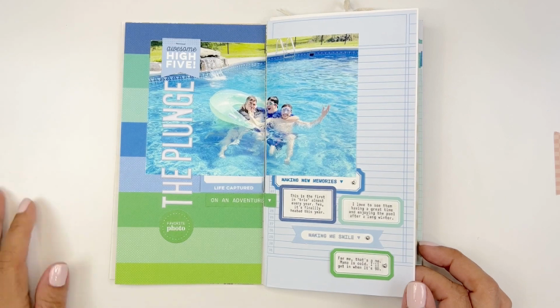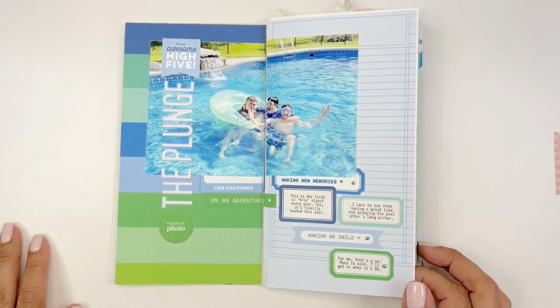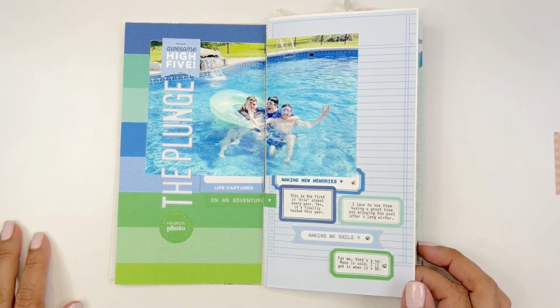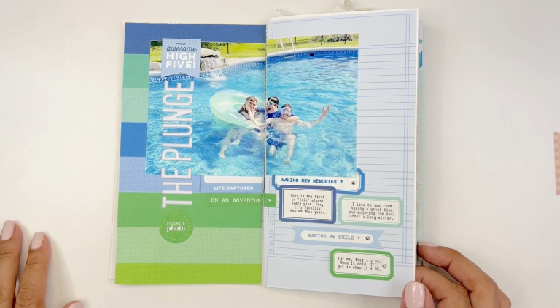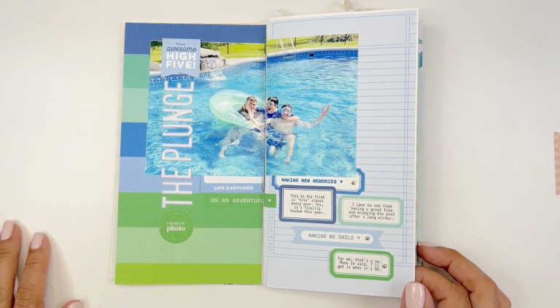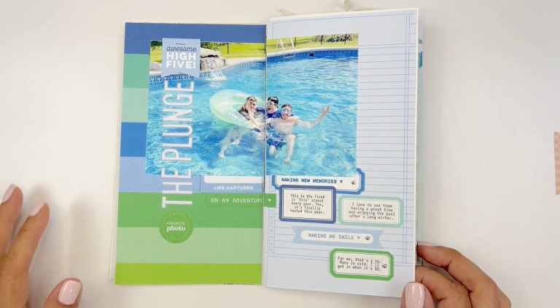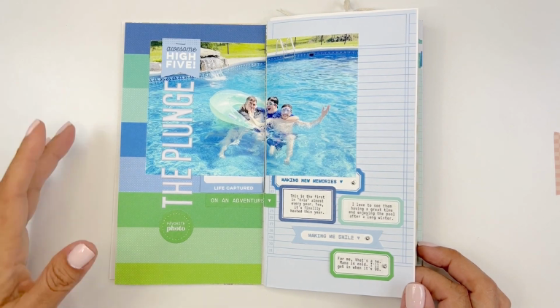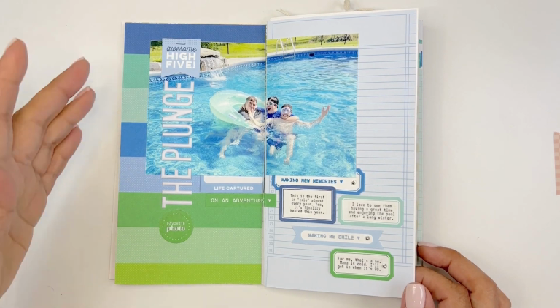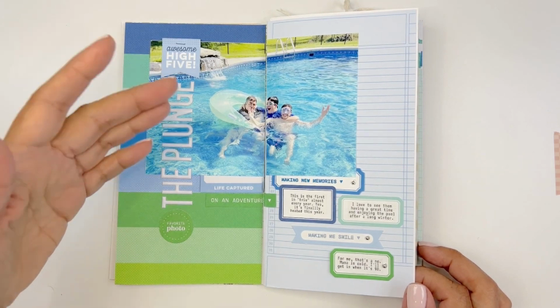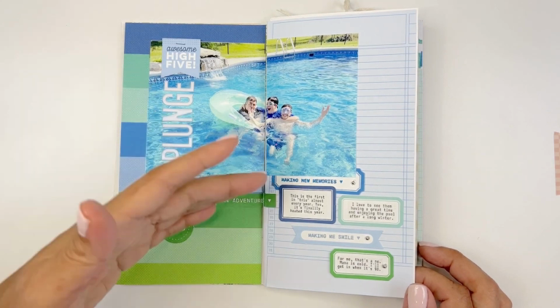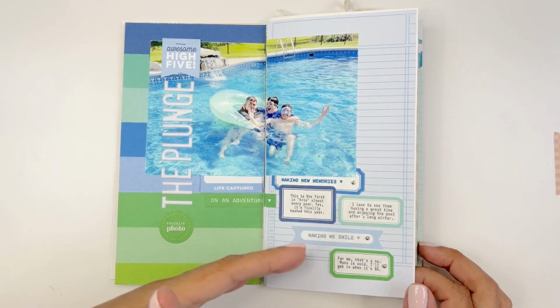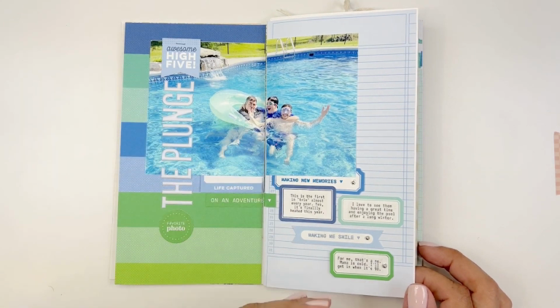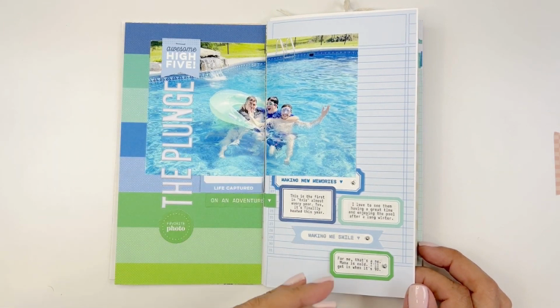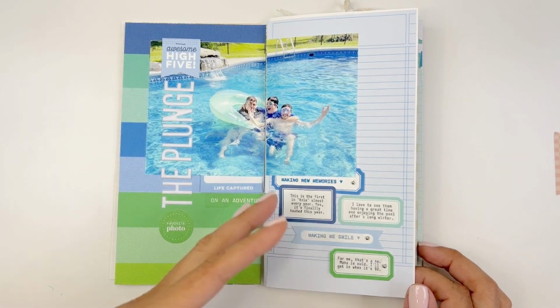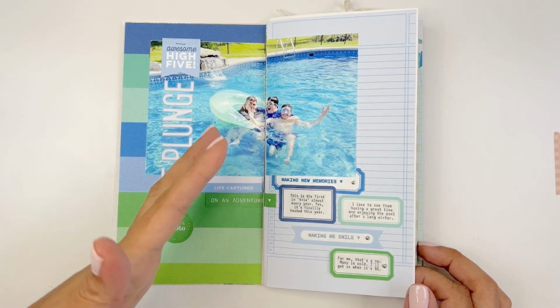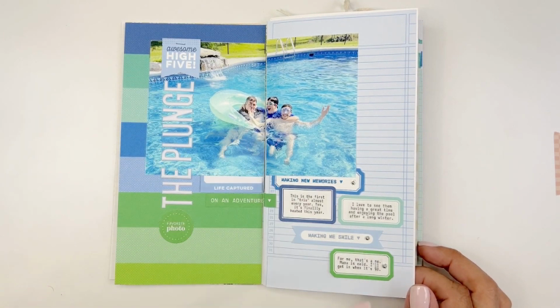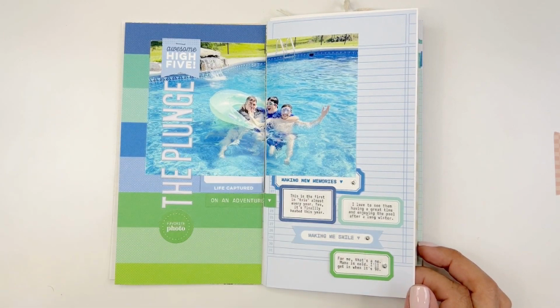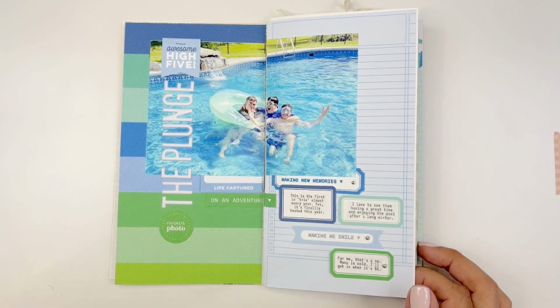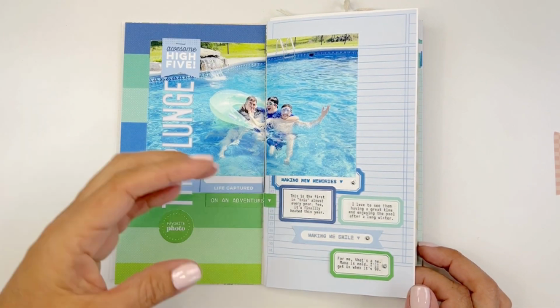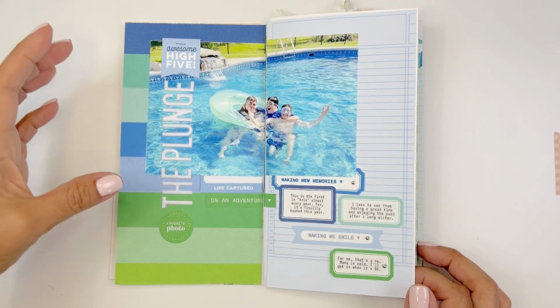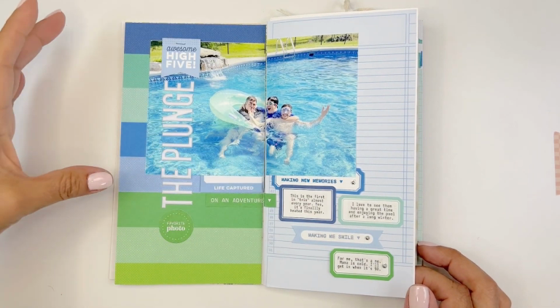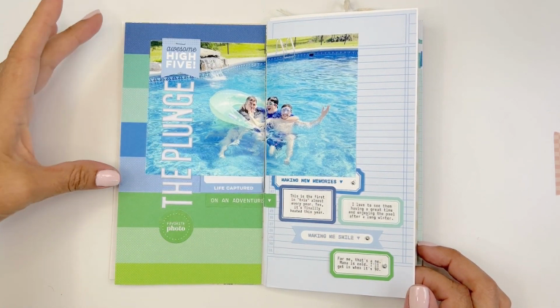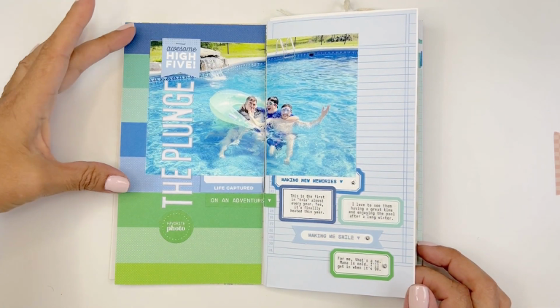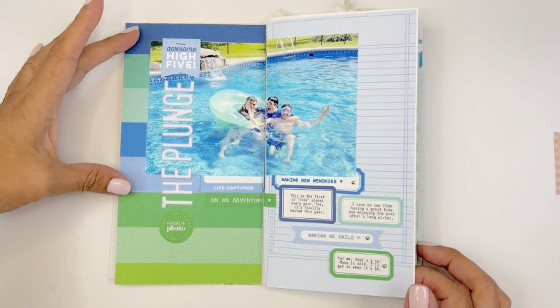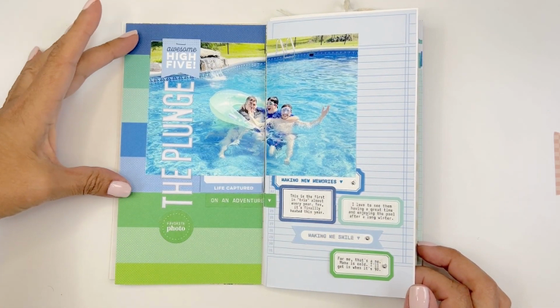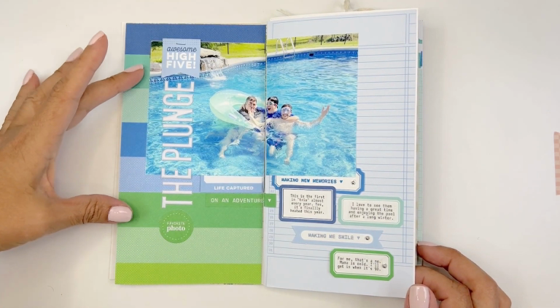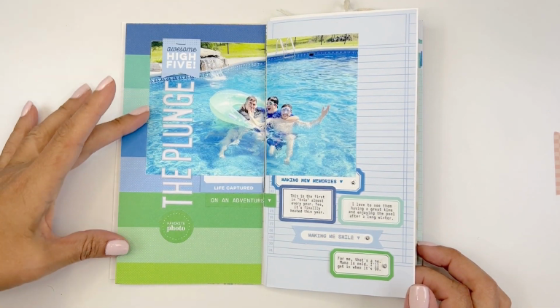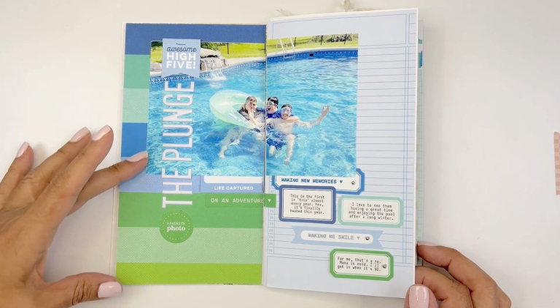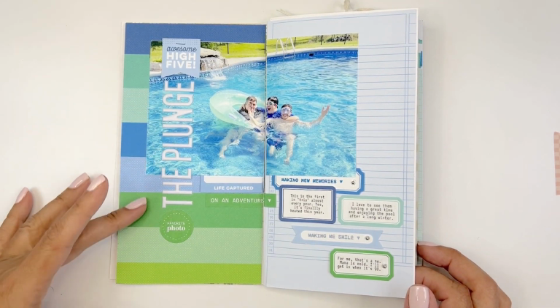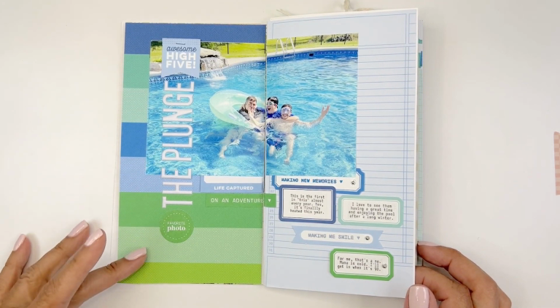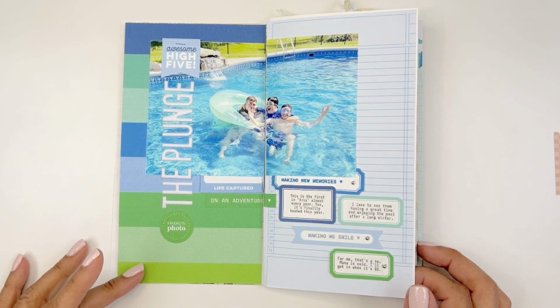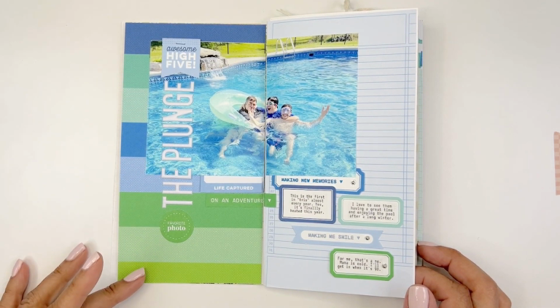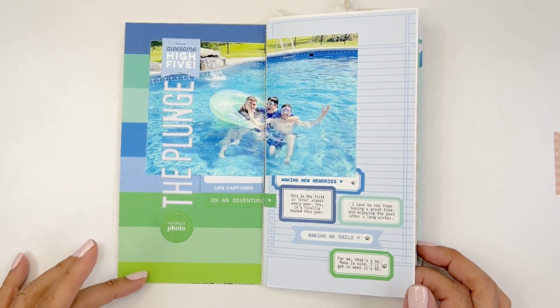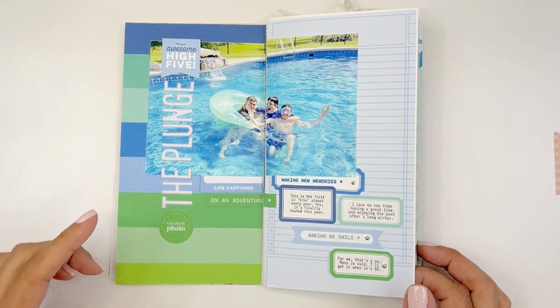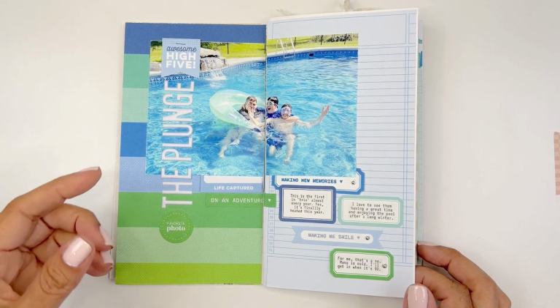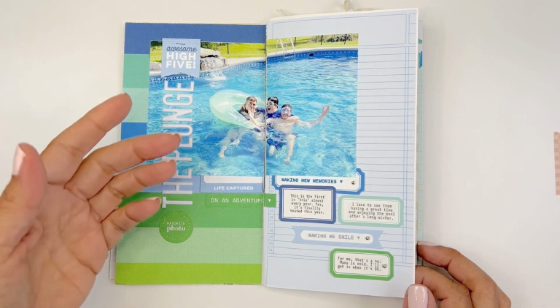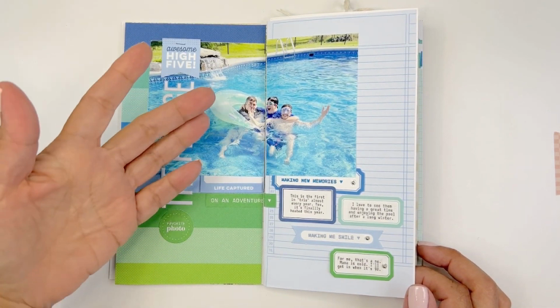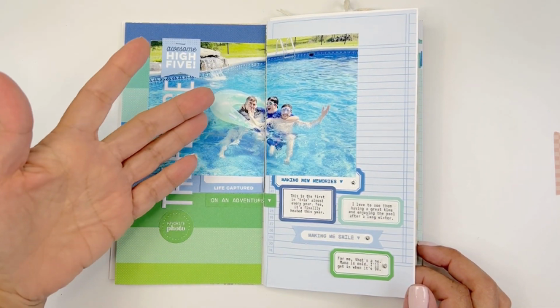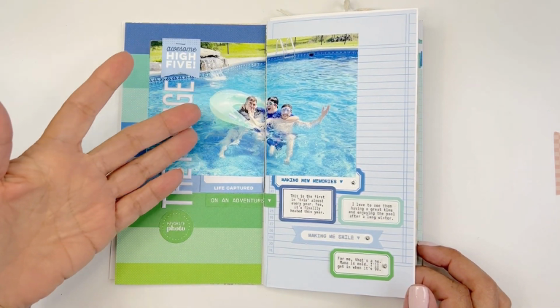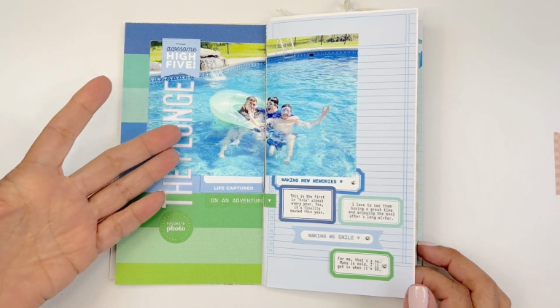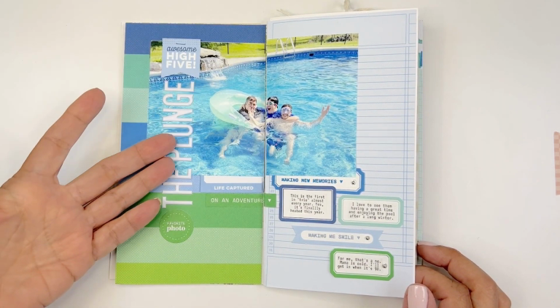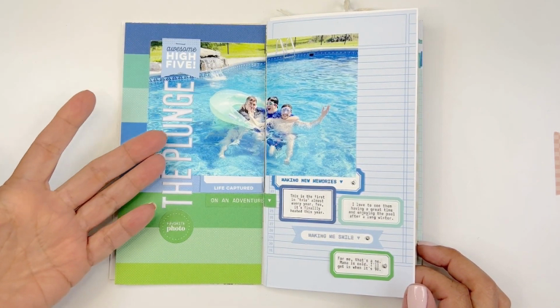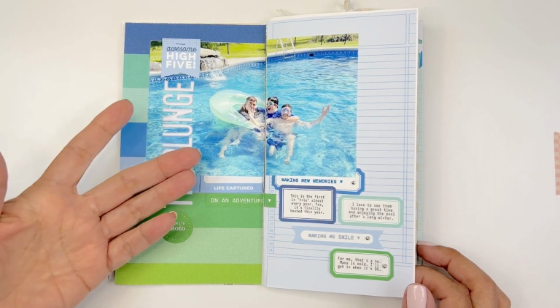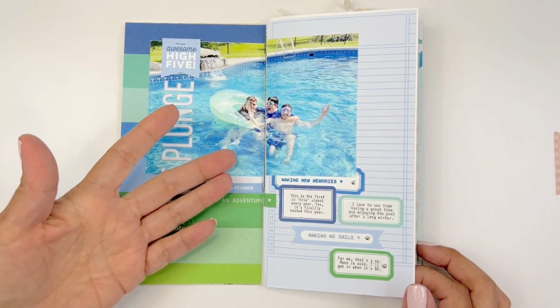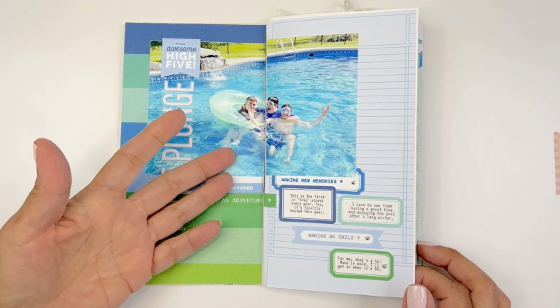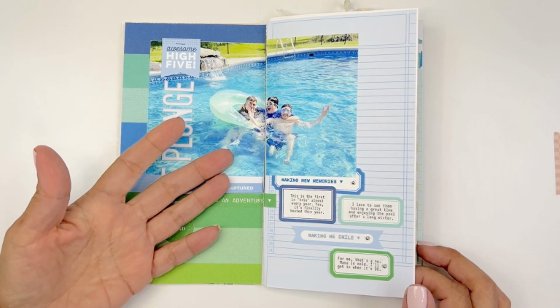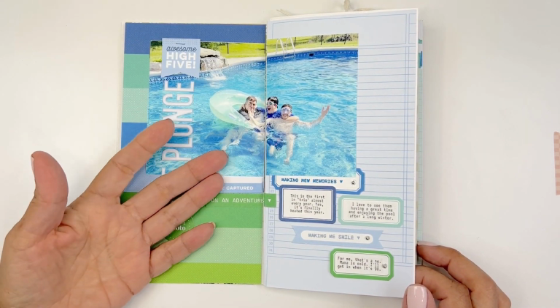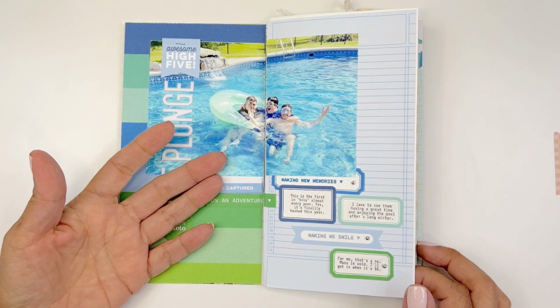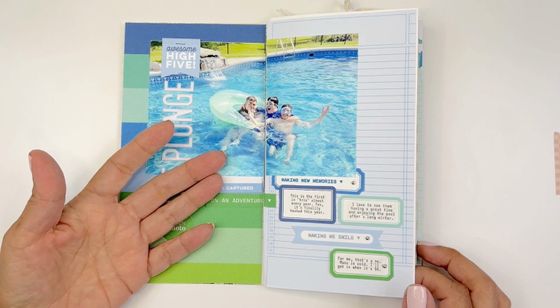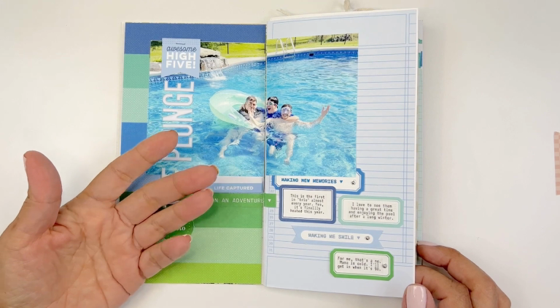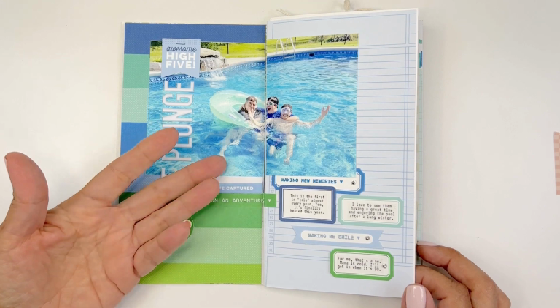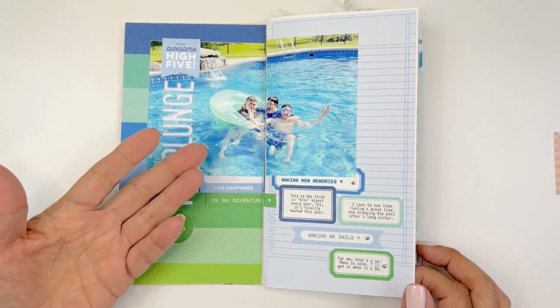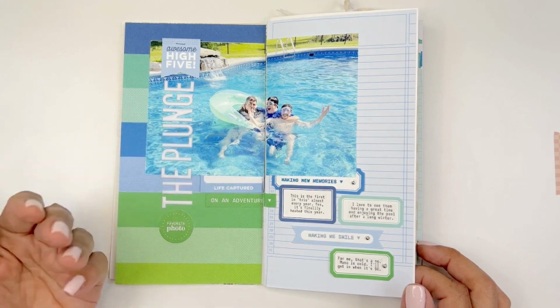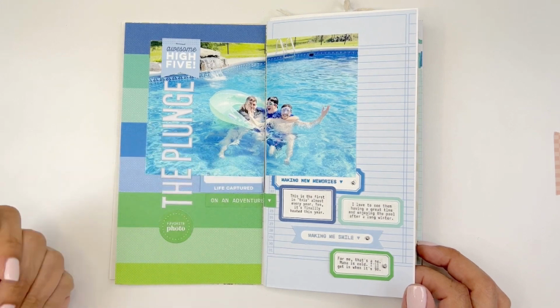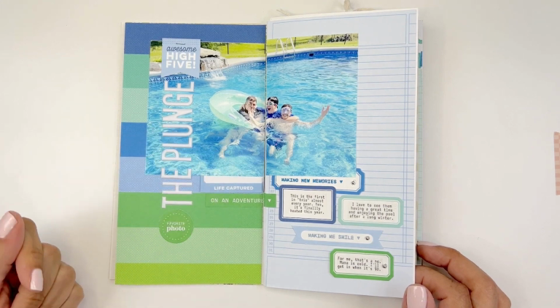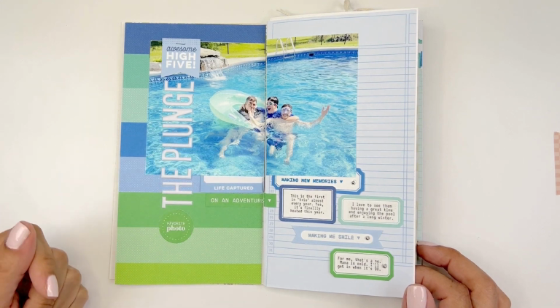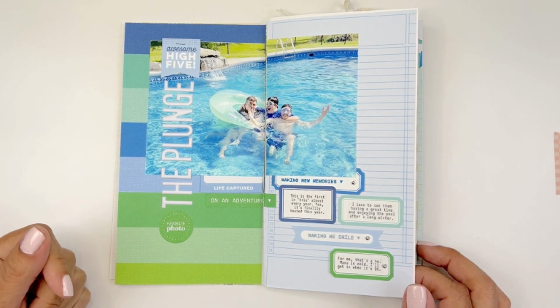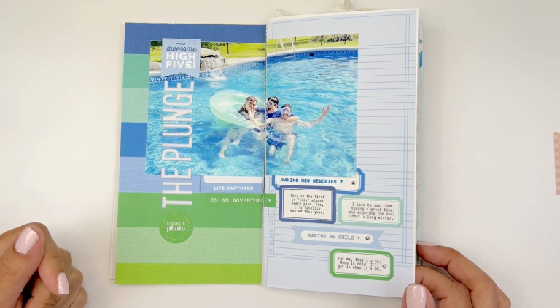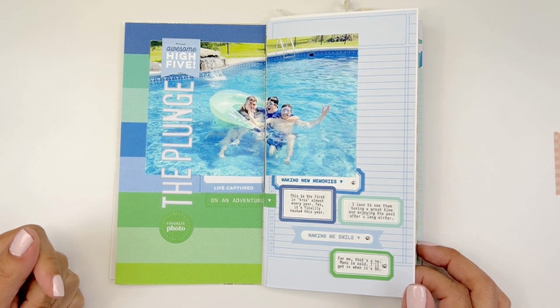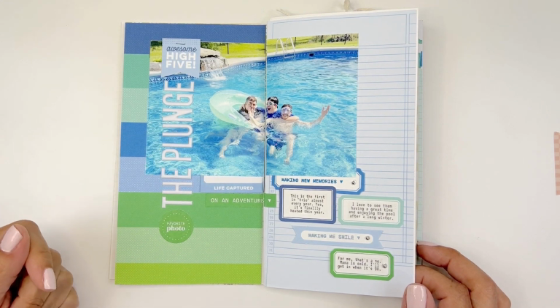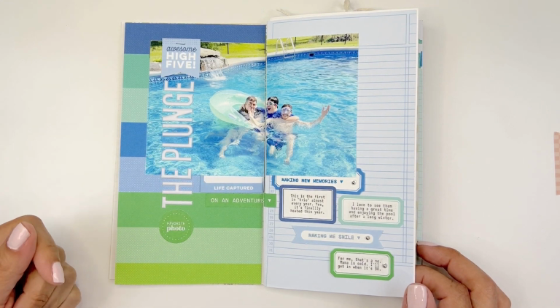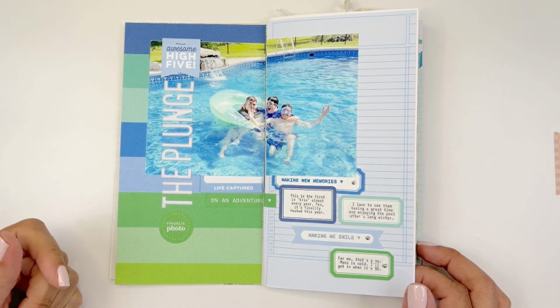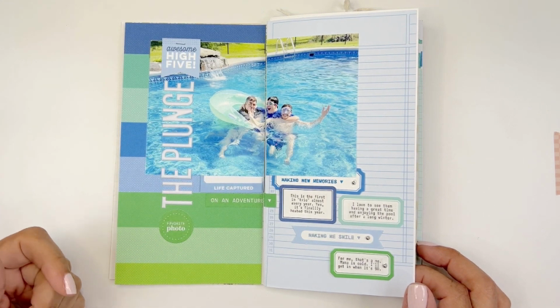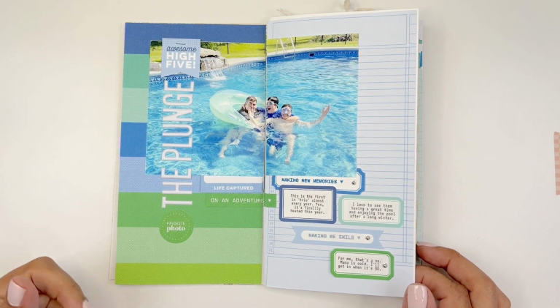I just took the colors right from this pattern paper and they match the picture — the blues and the greens.